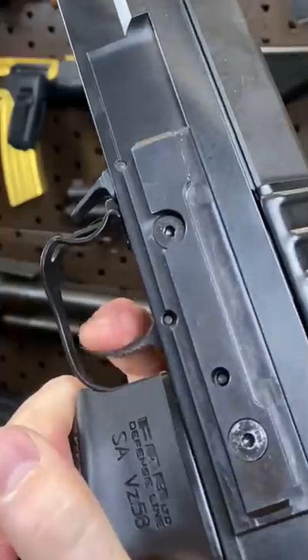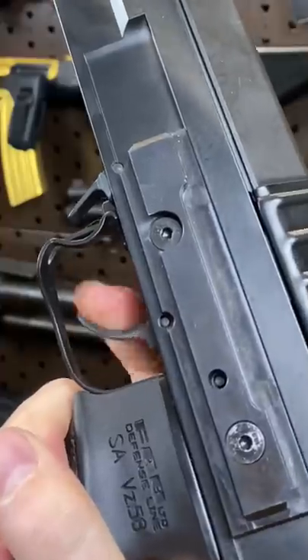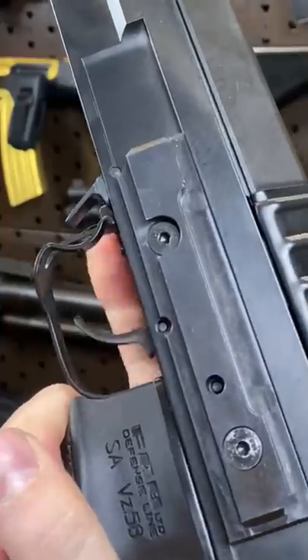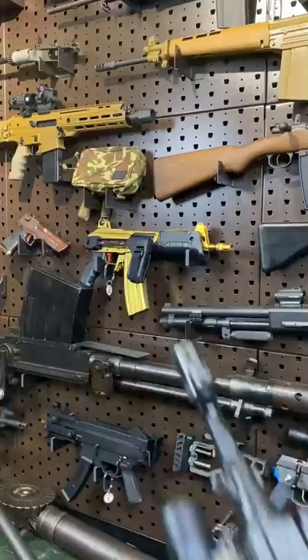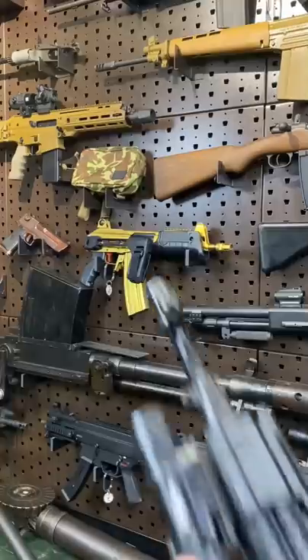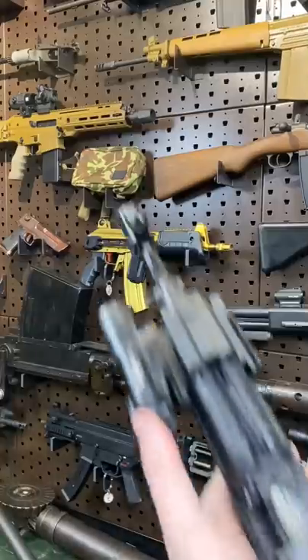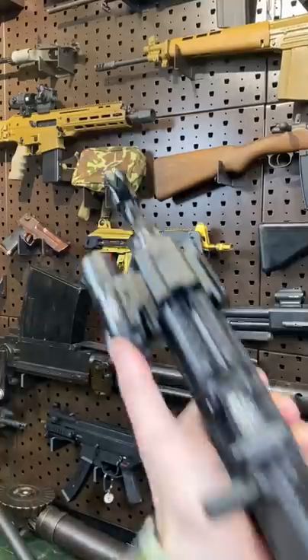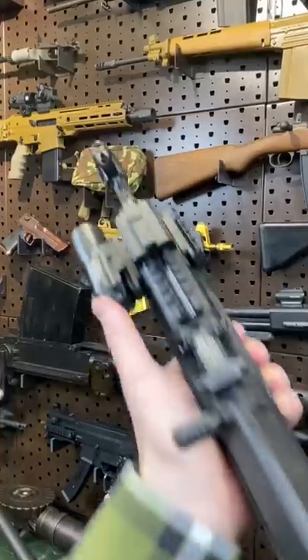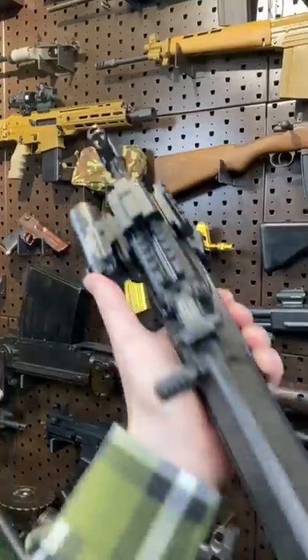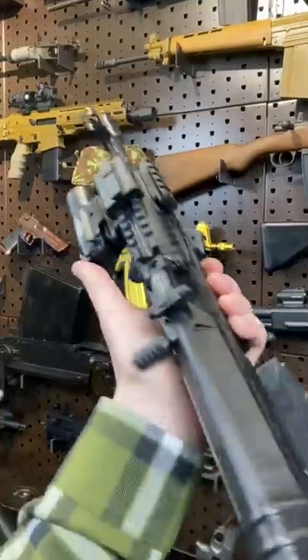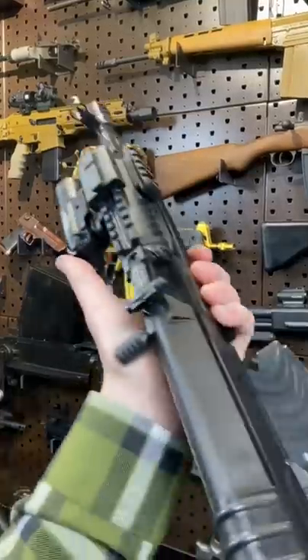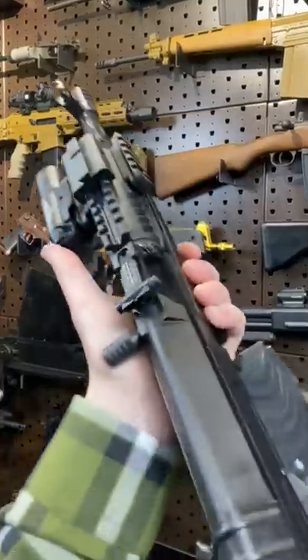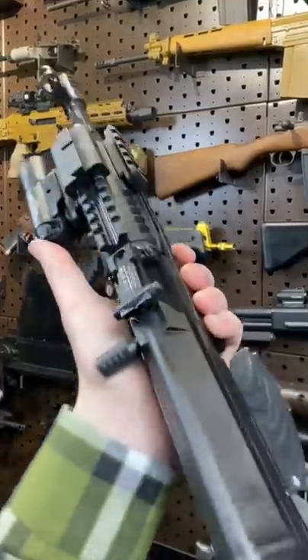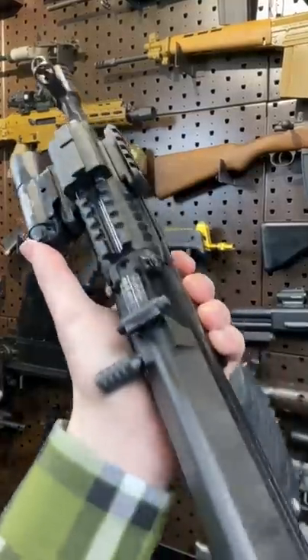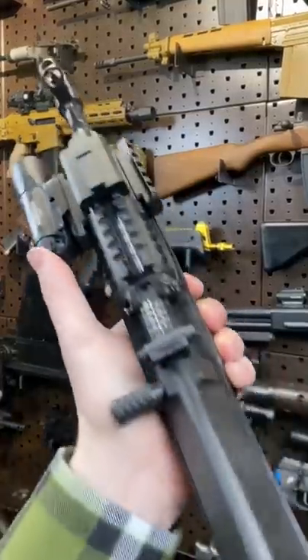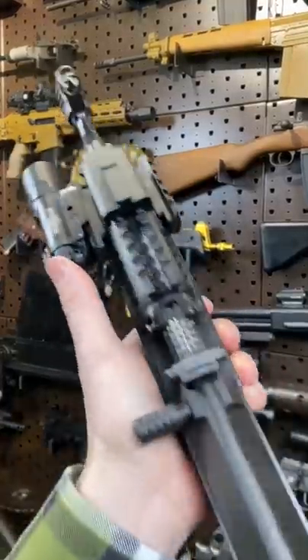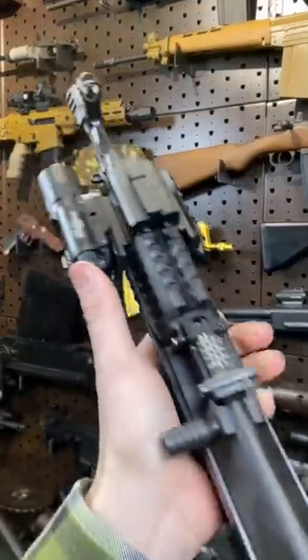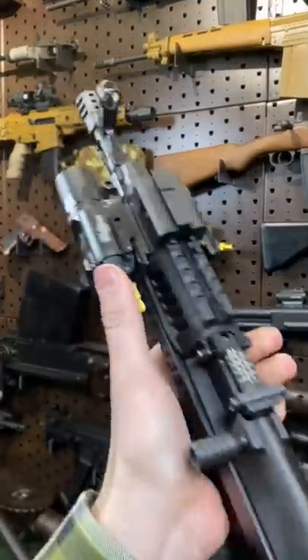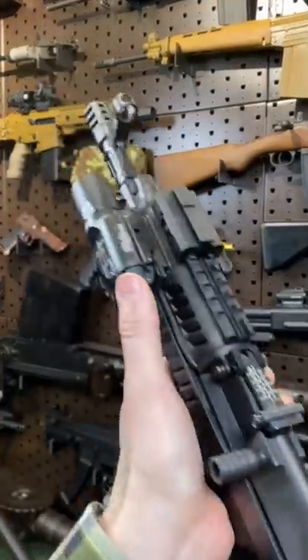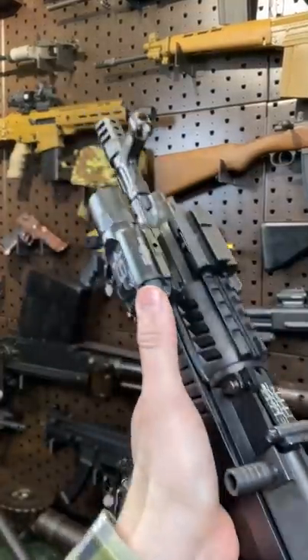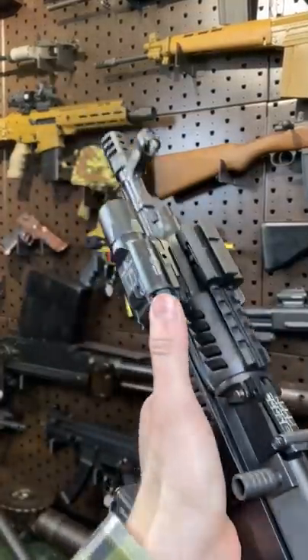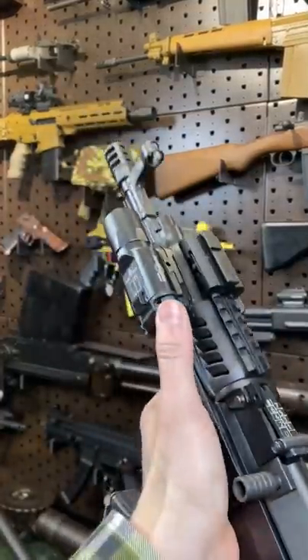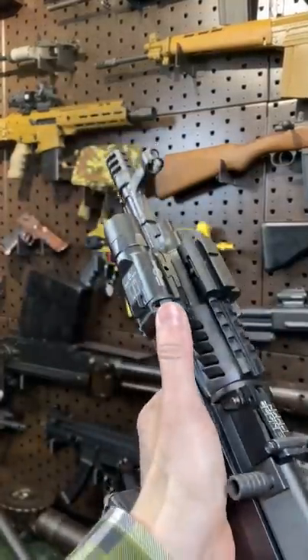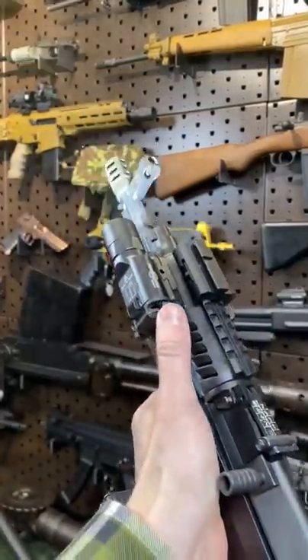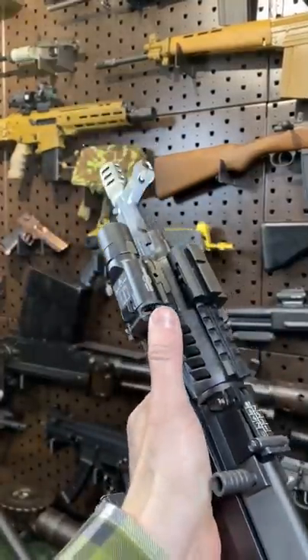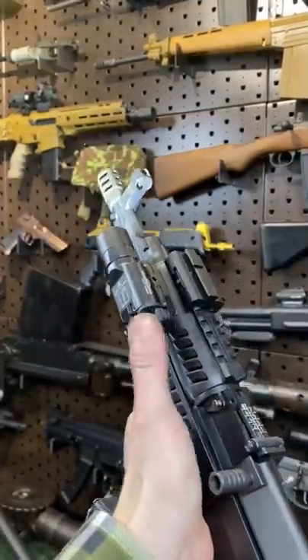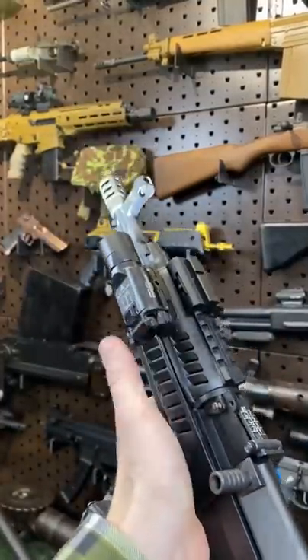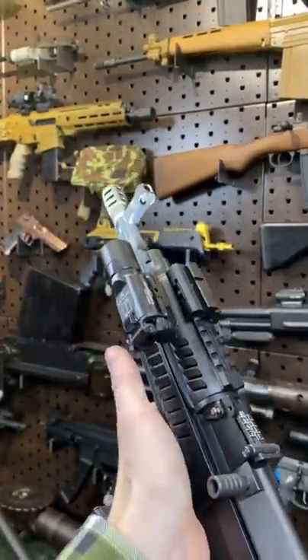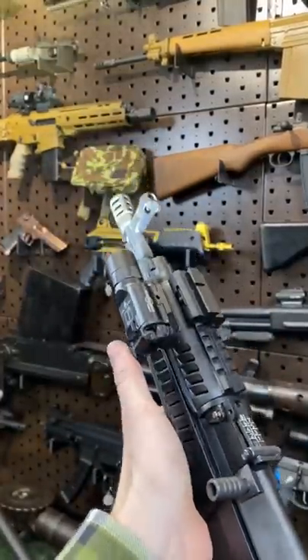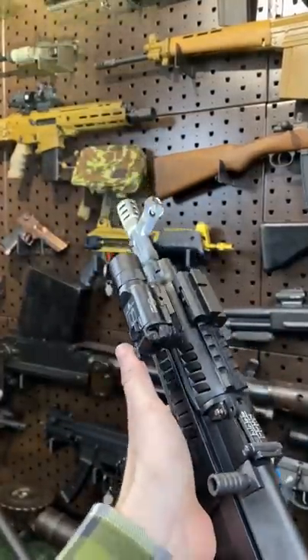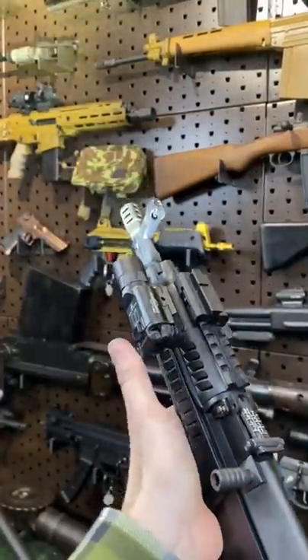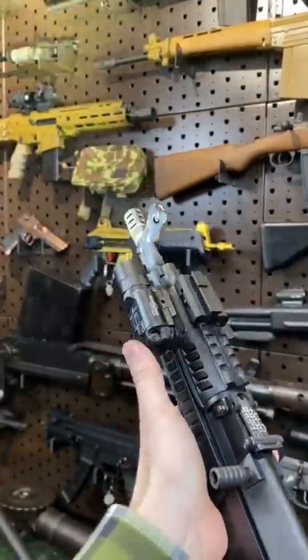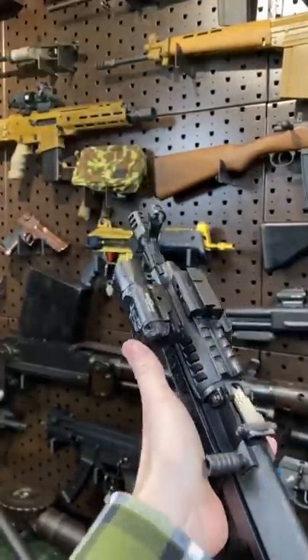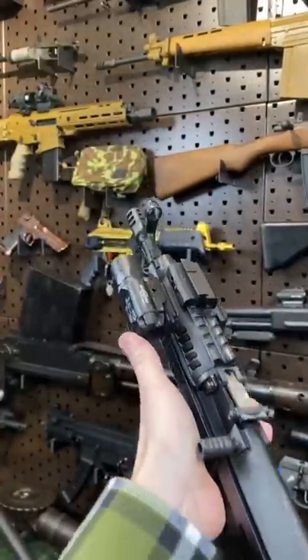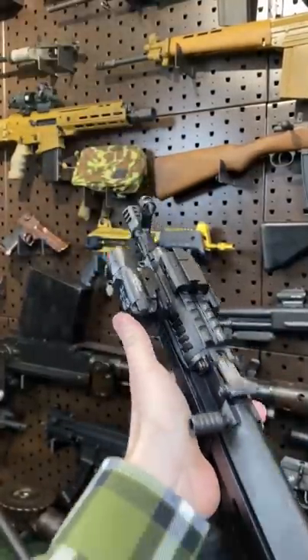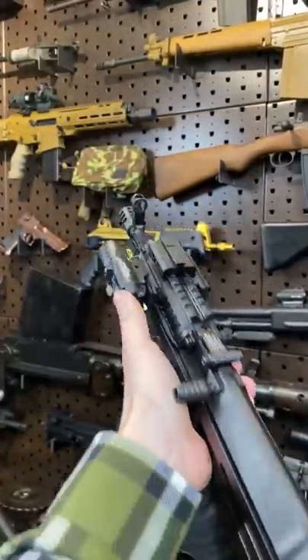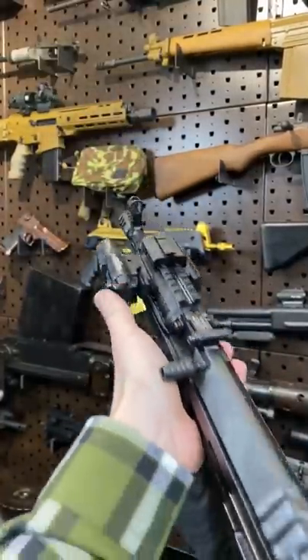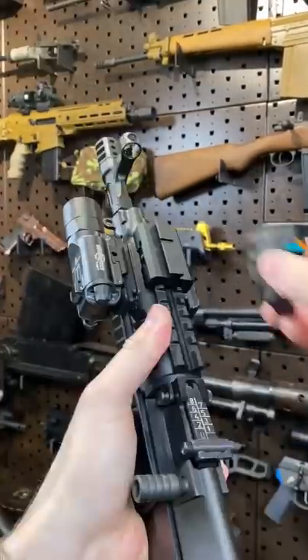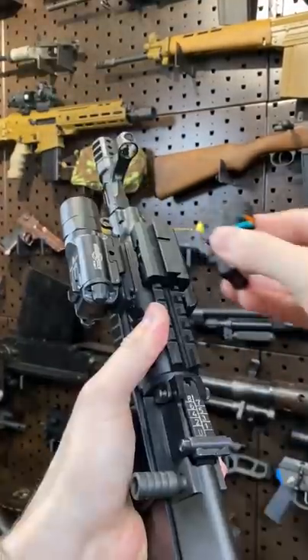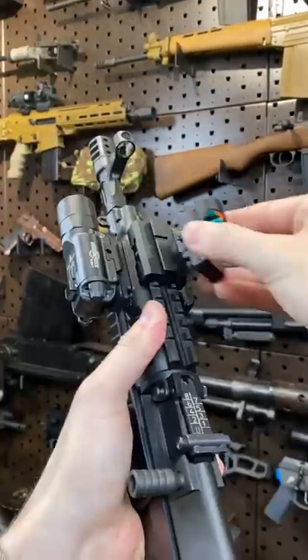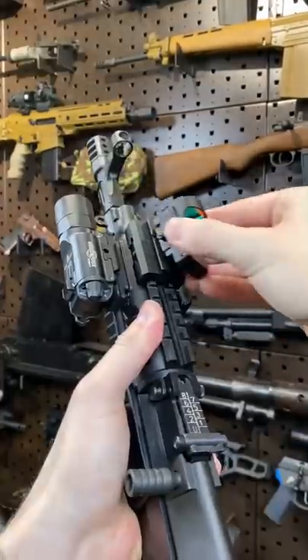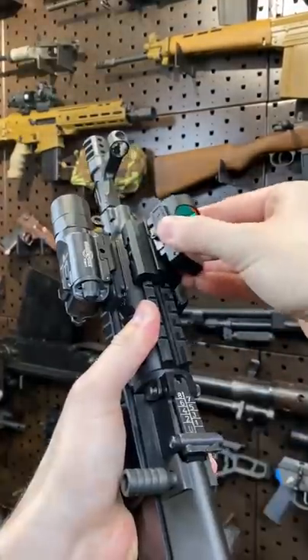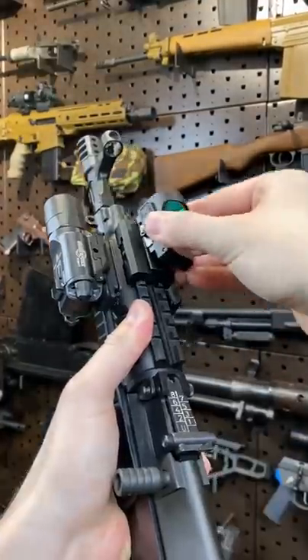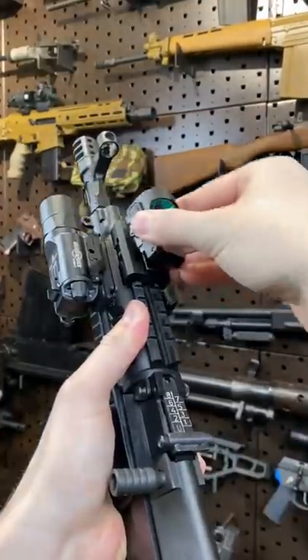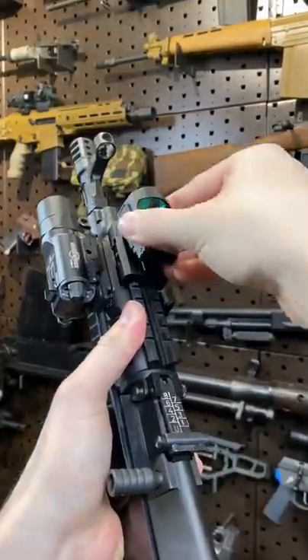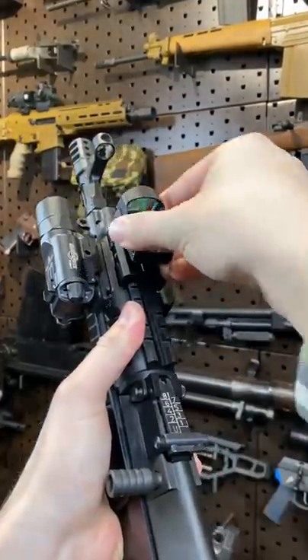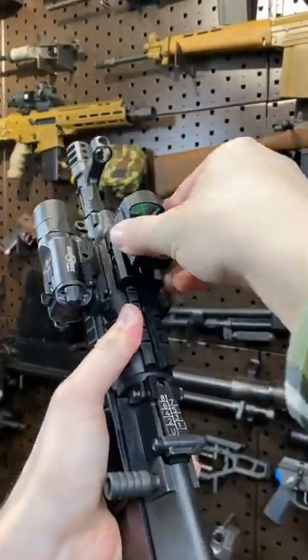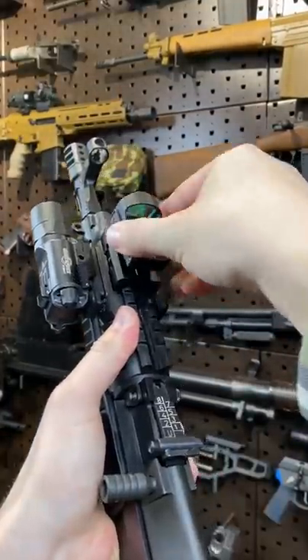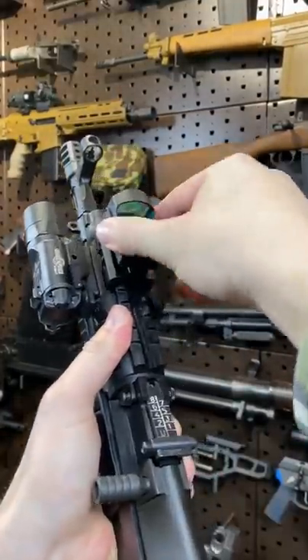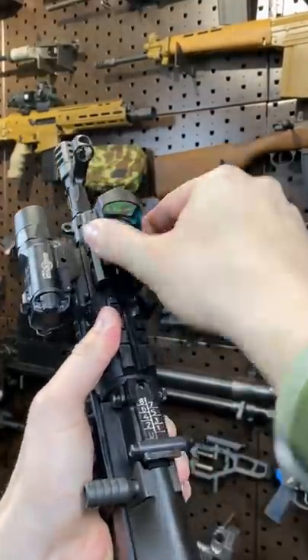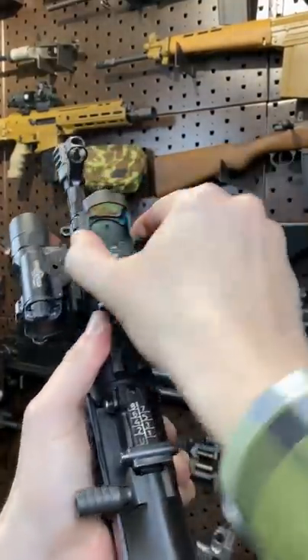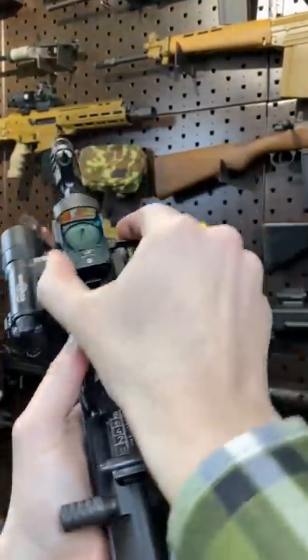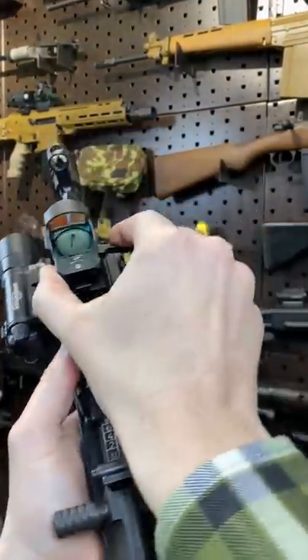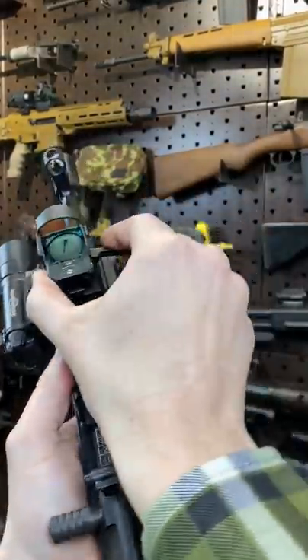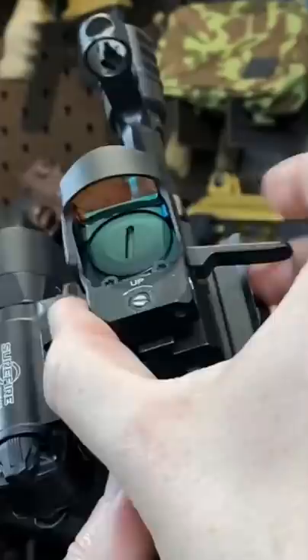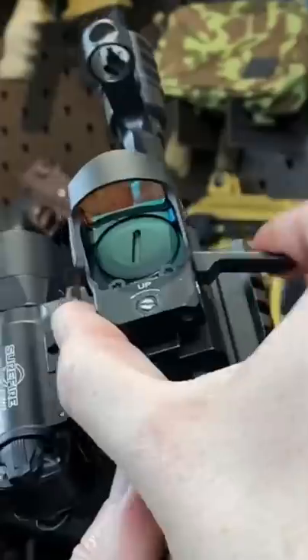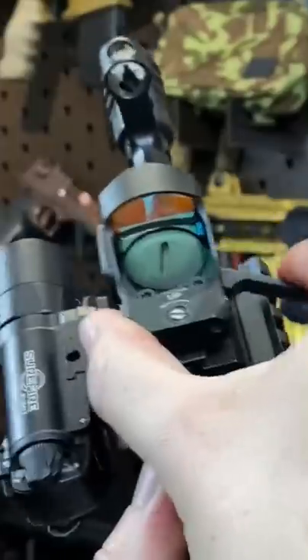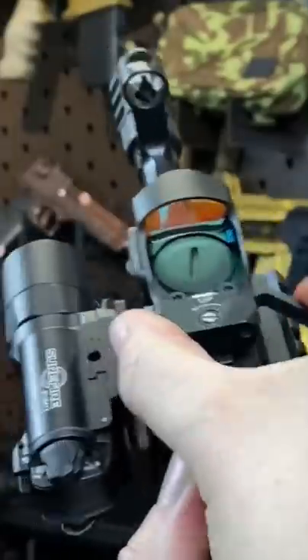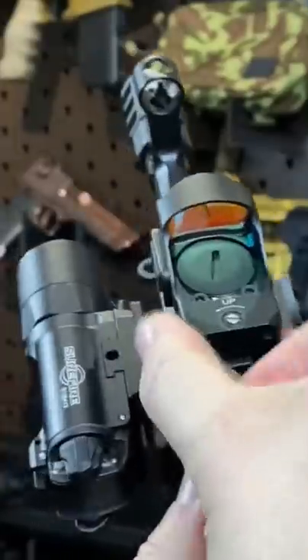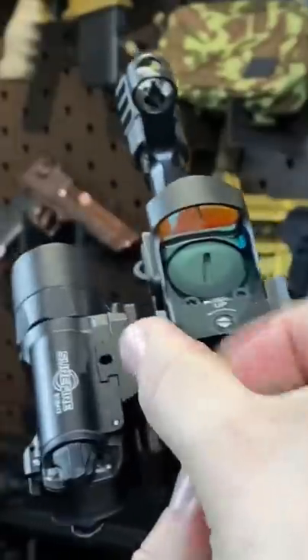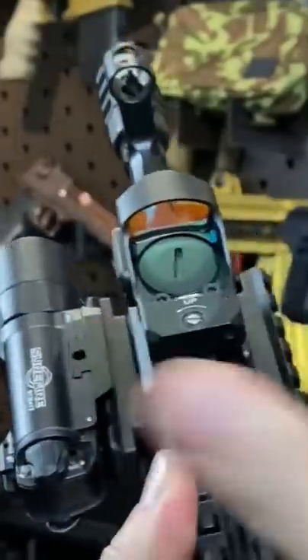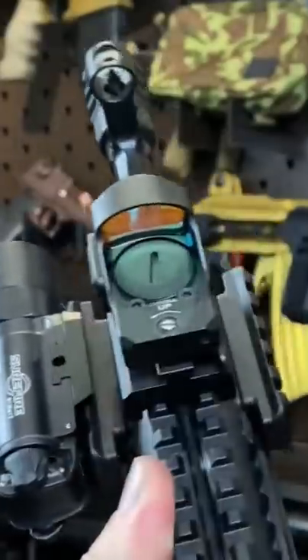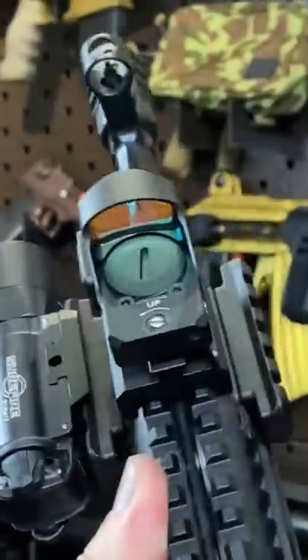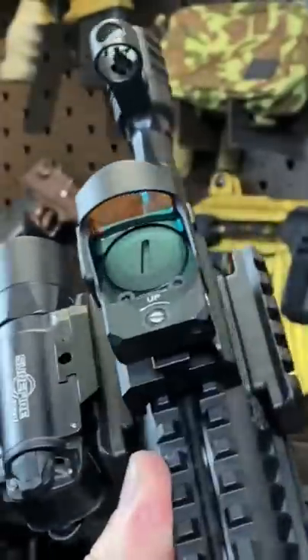And because we can, got a little light up front — Surefire — and this Meprolite Micro RDS.